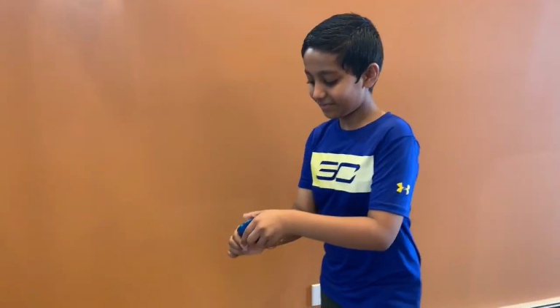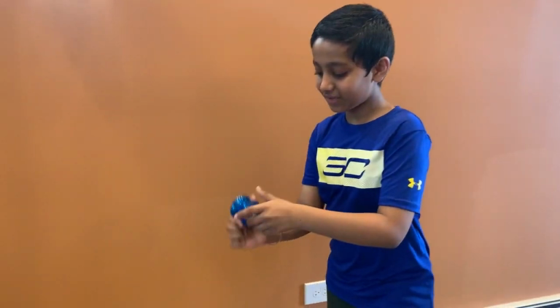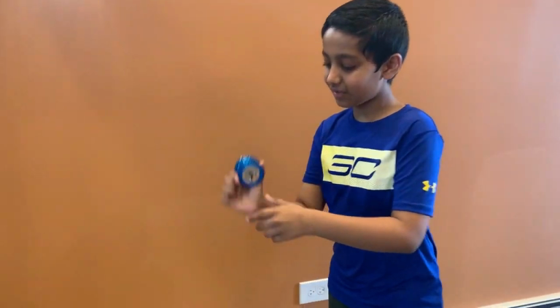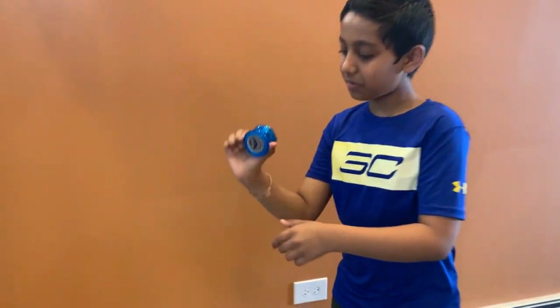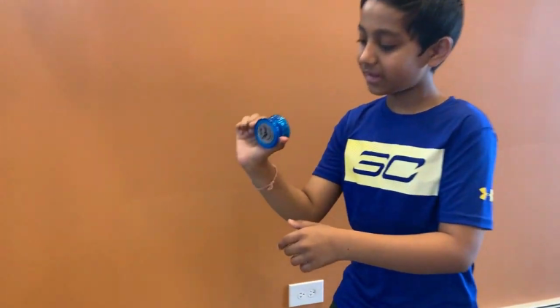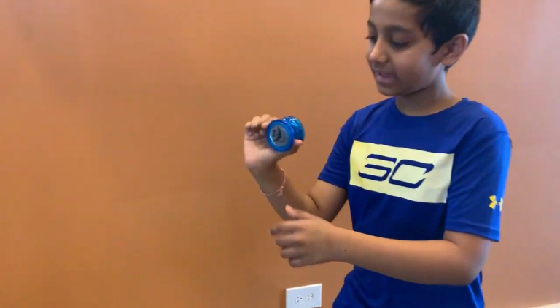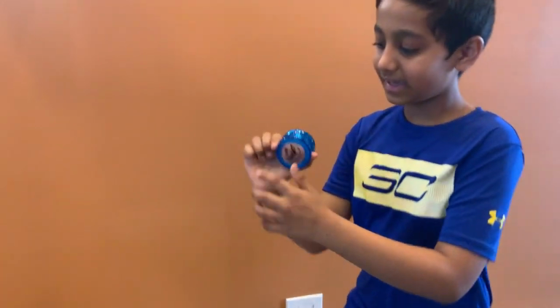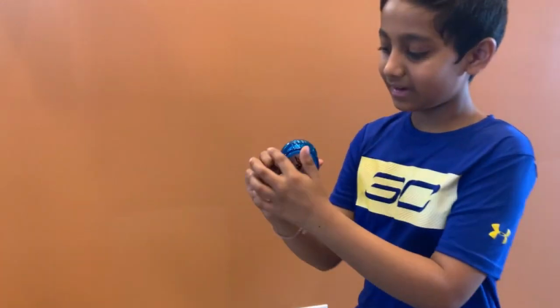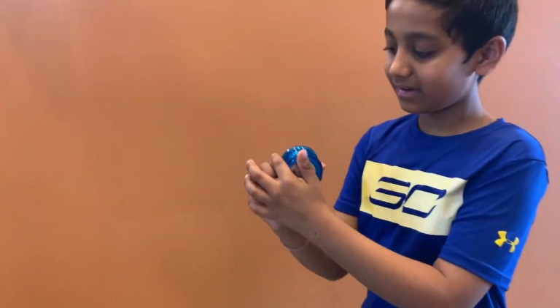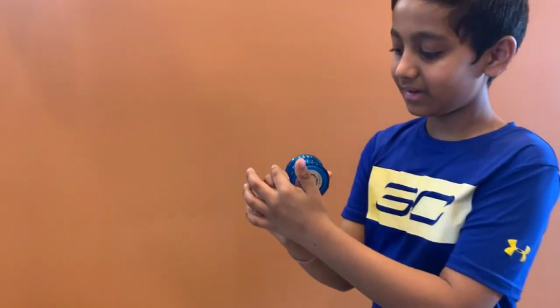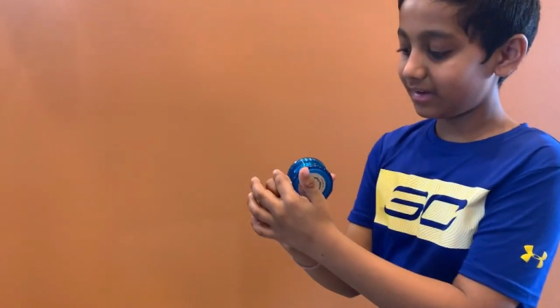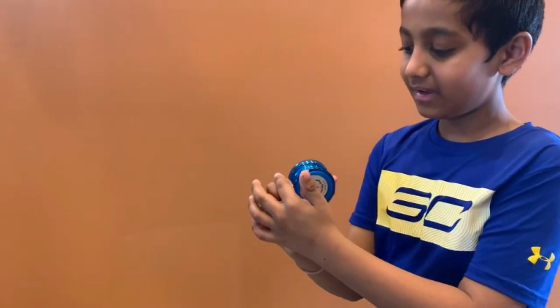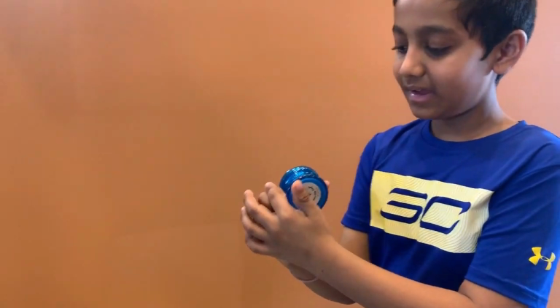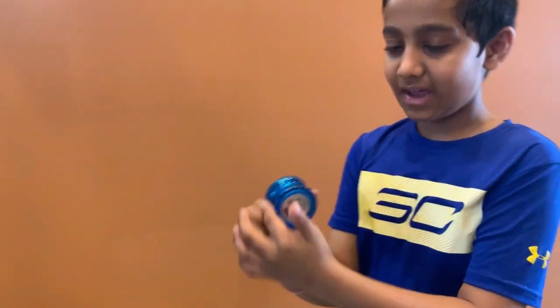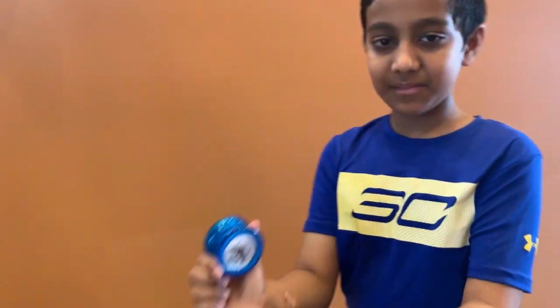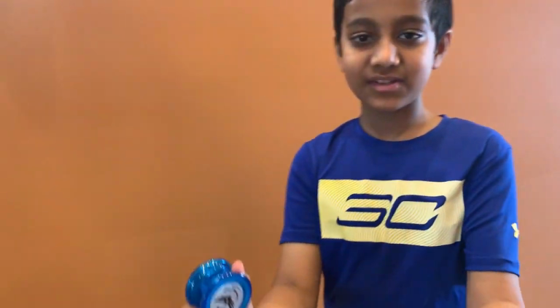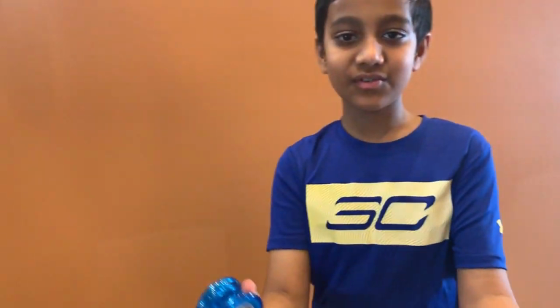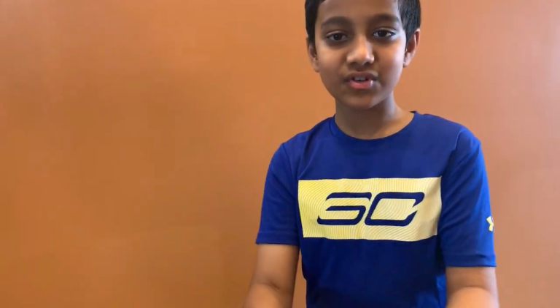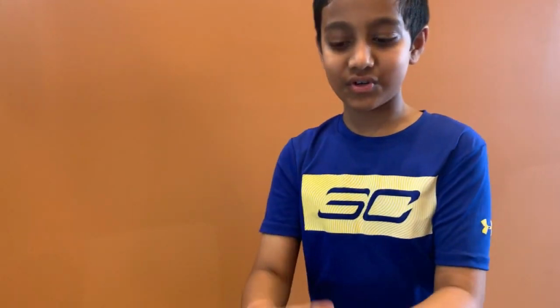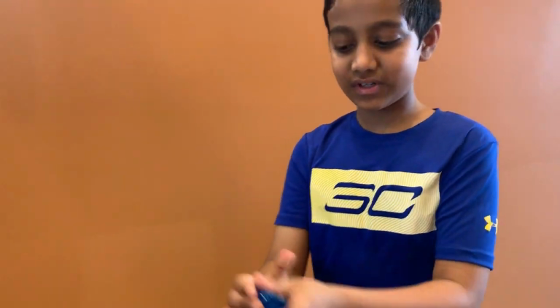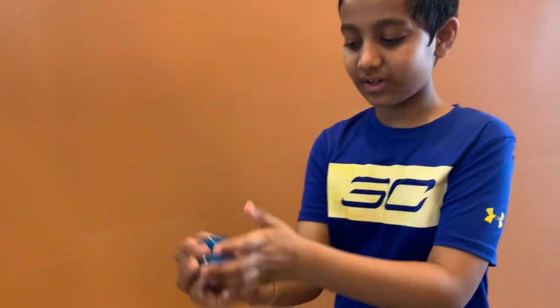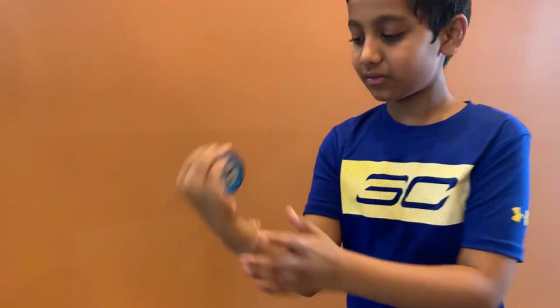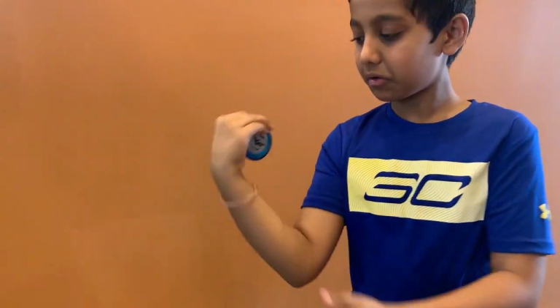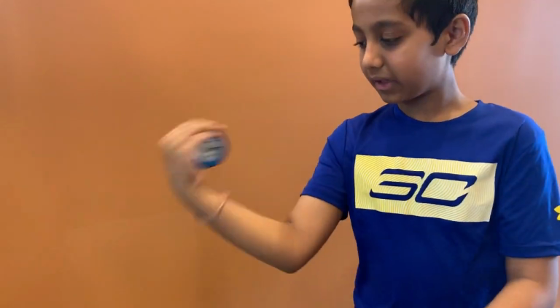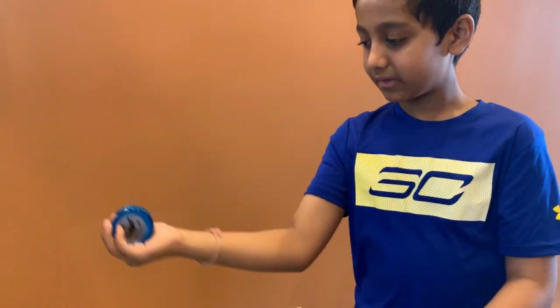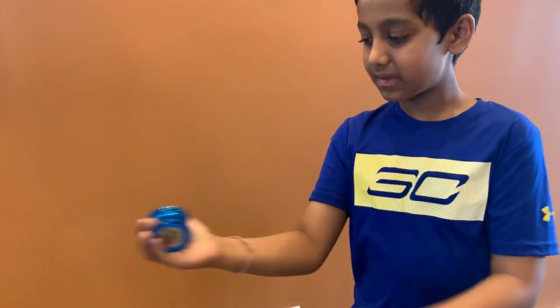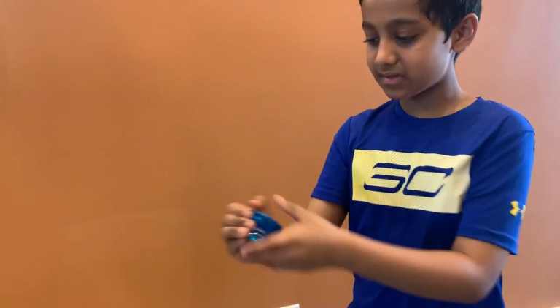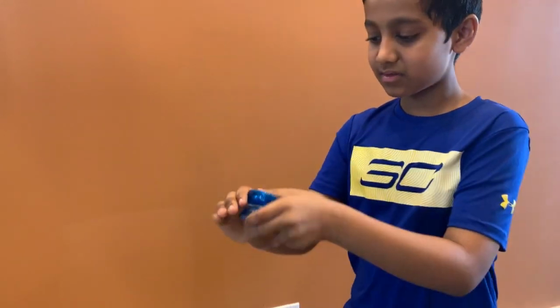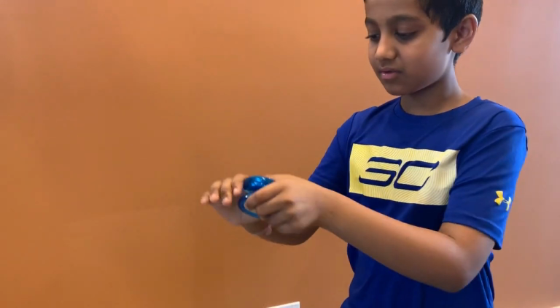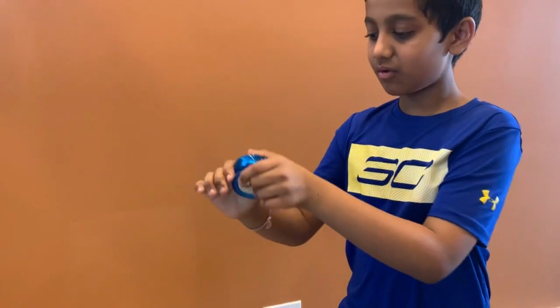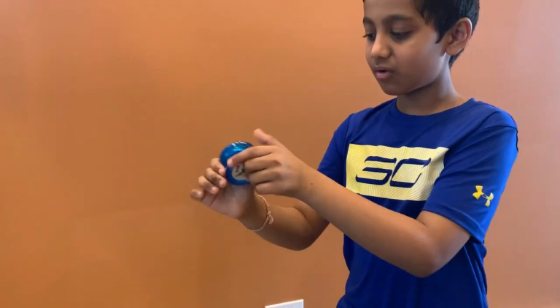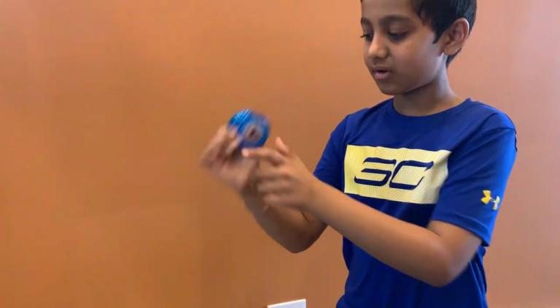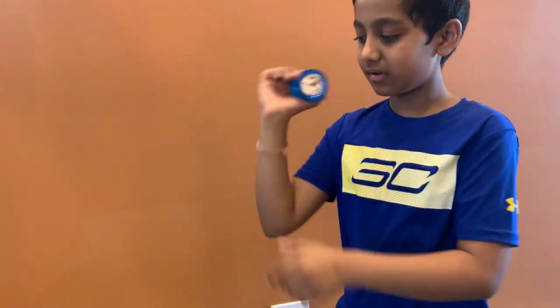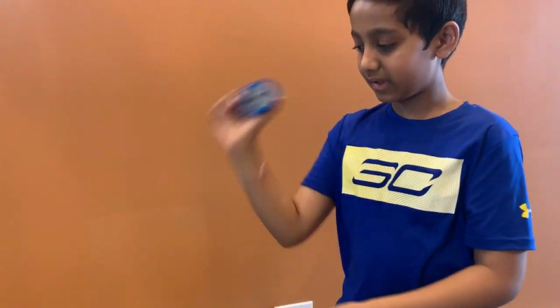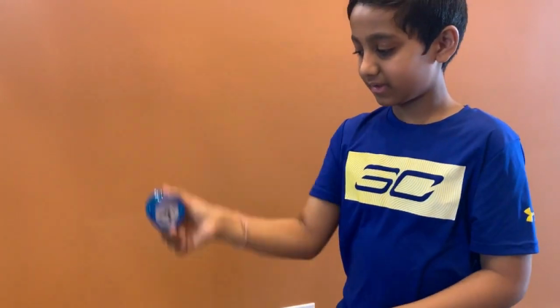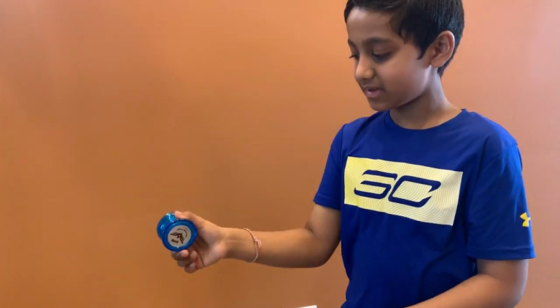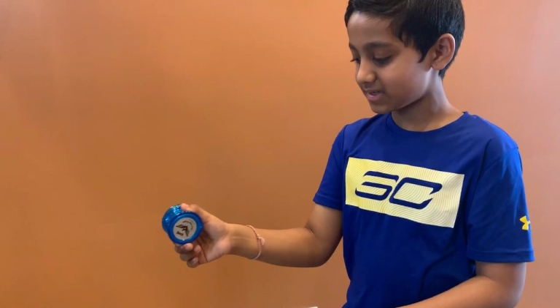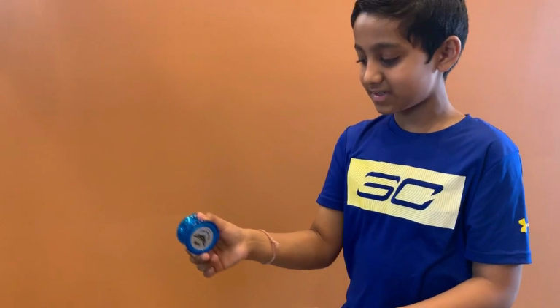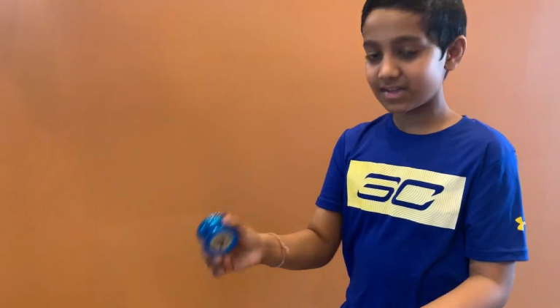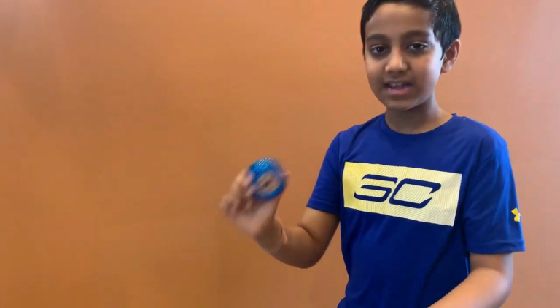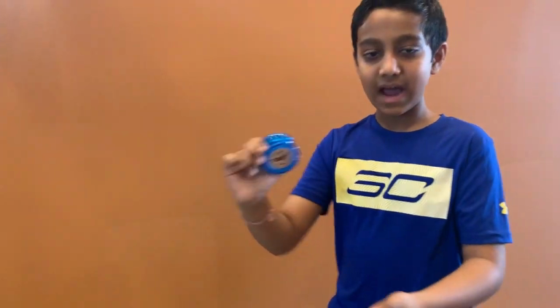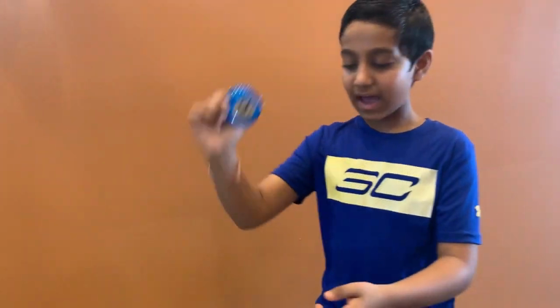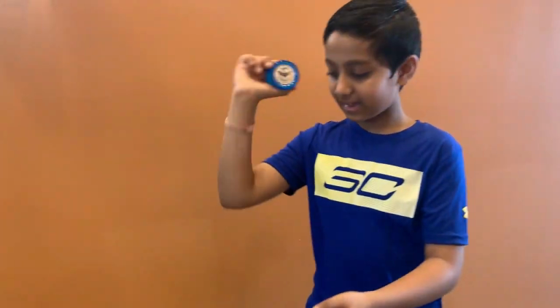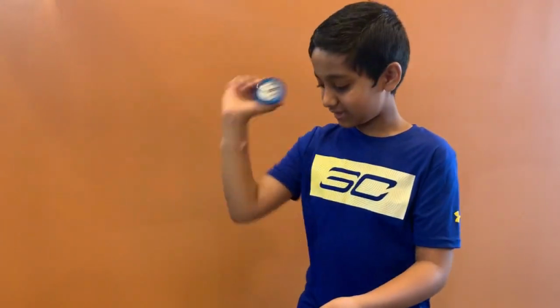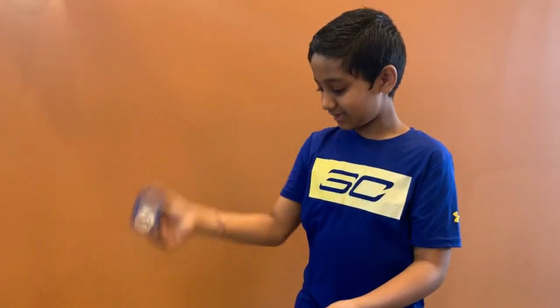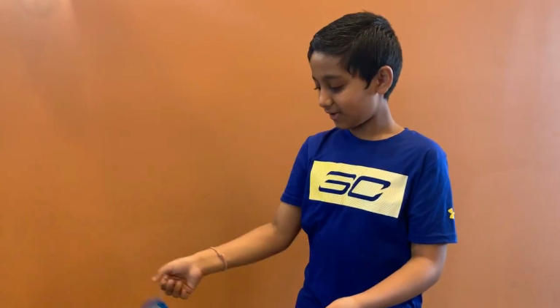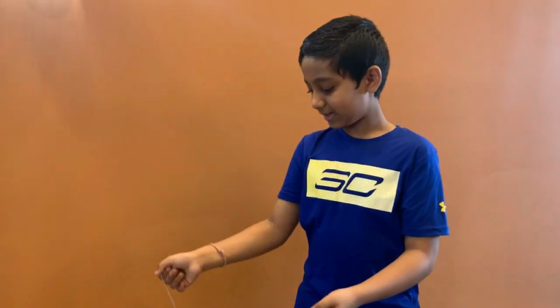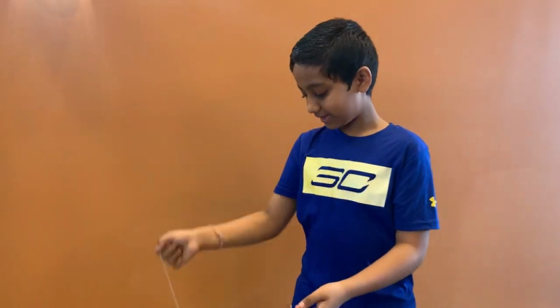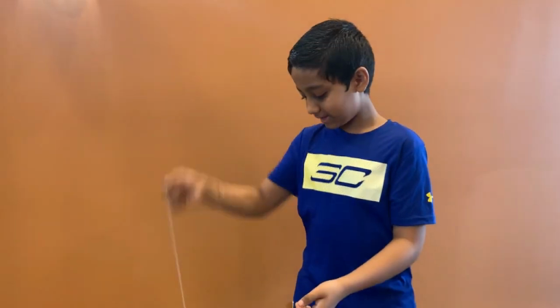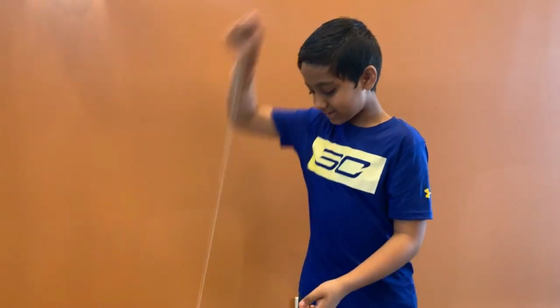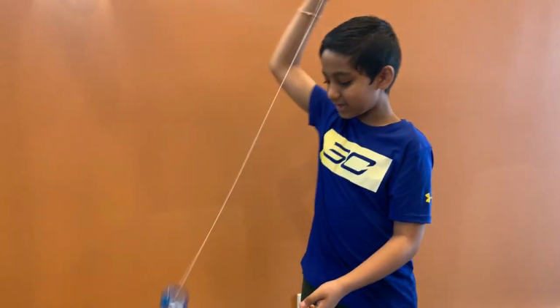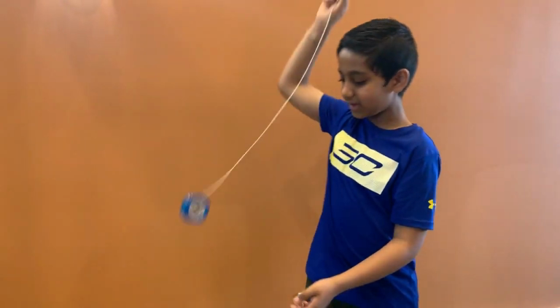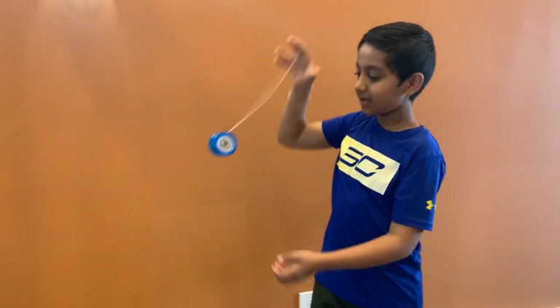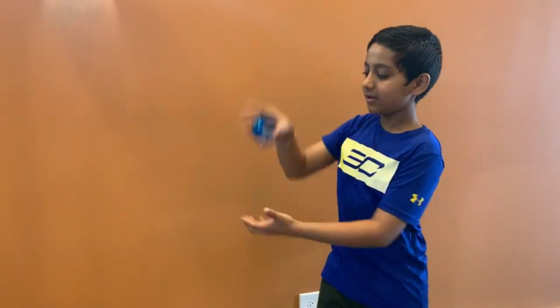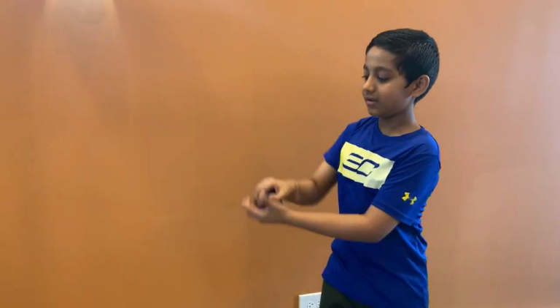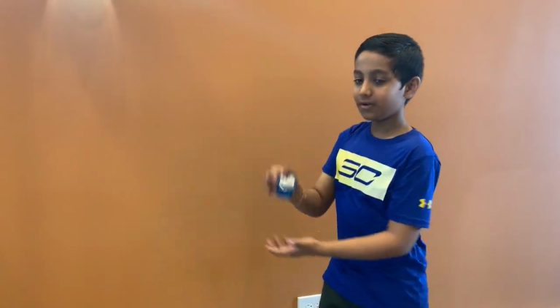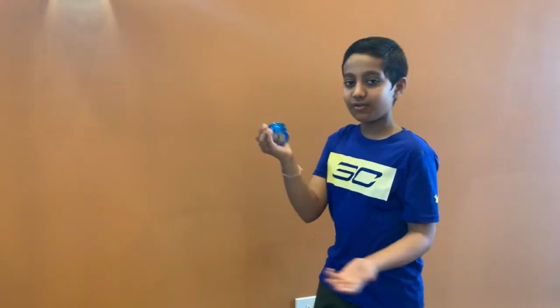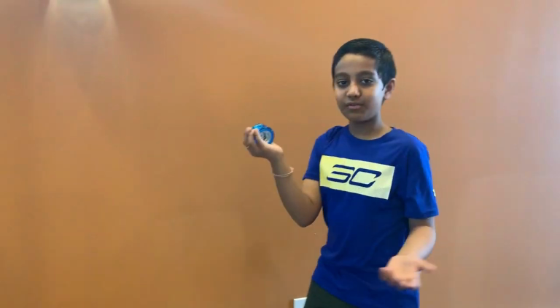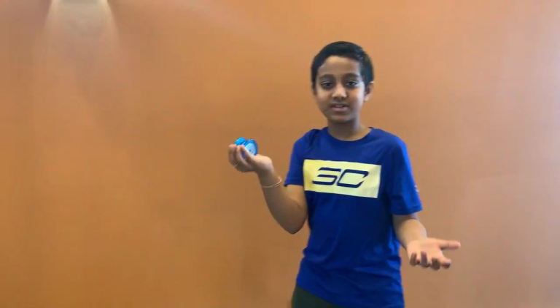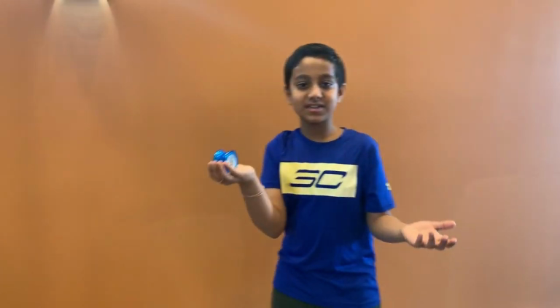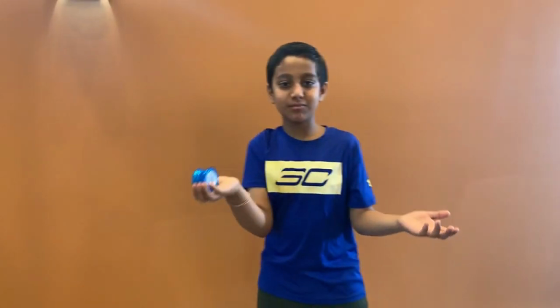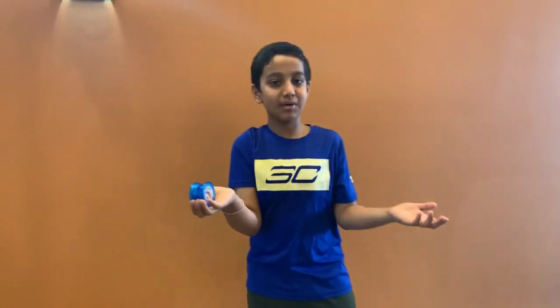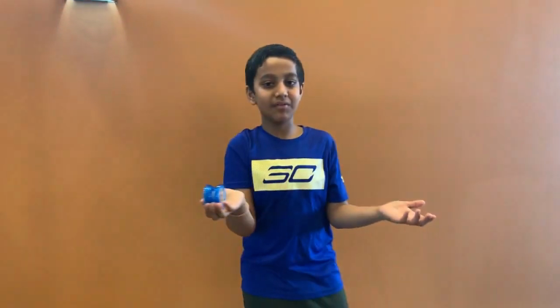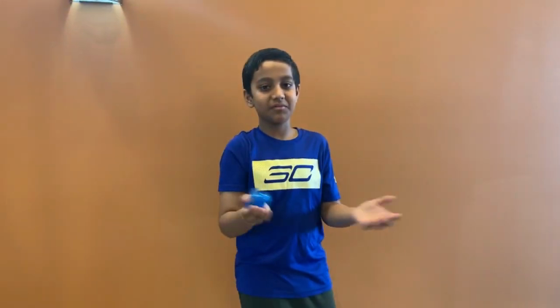You have to throw it like — it's your choice. You can throw it like this or like this. I like to throw it like this, which is perfect.